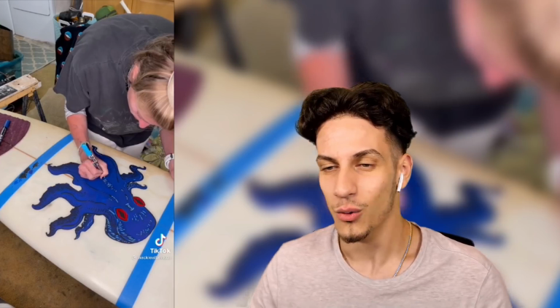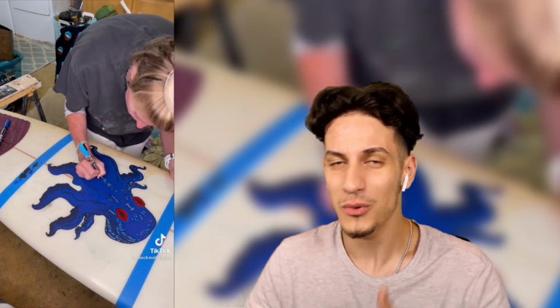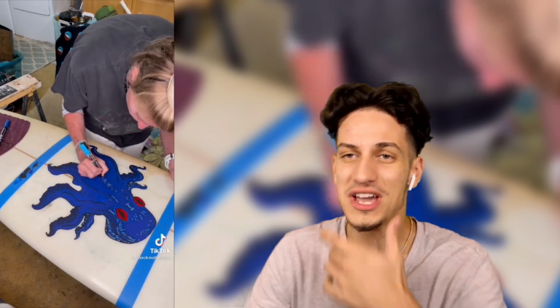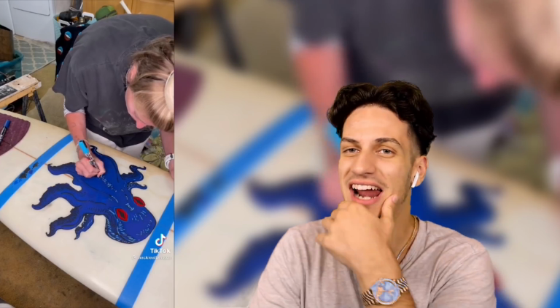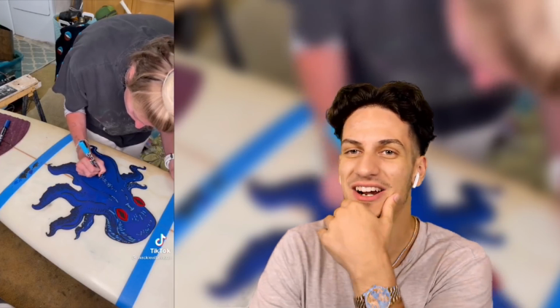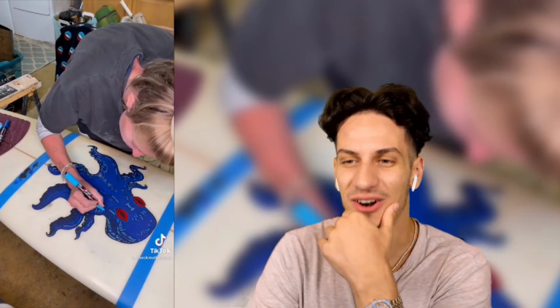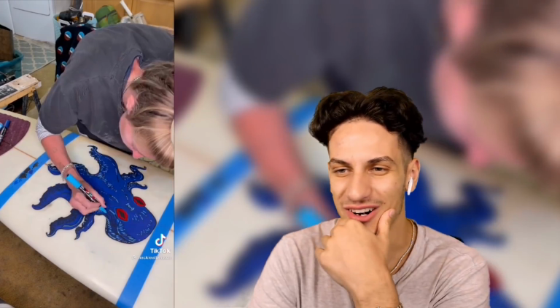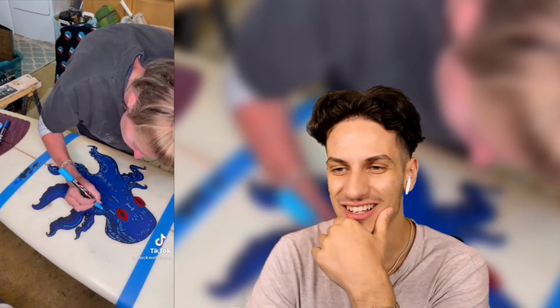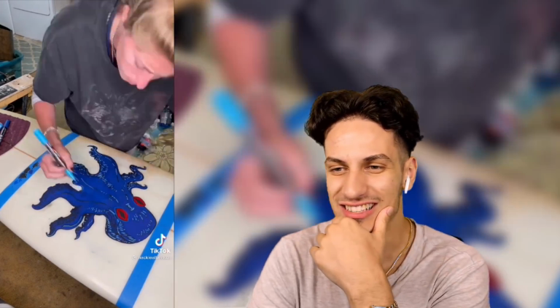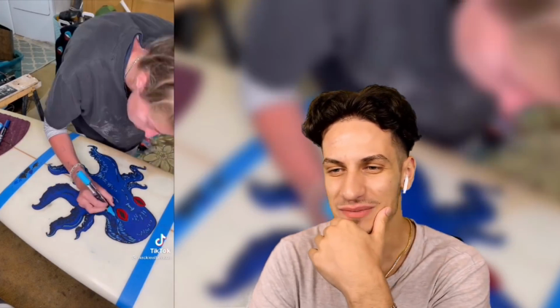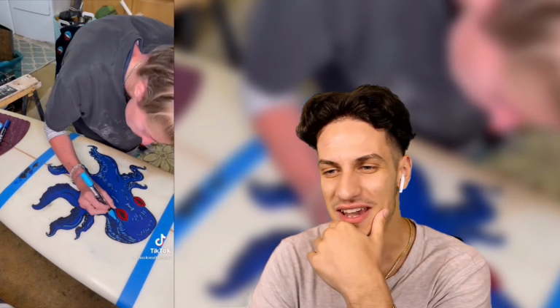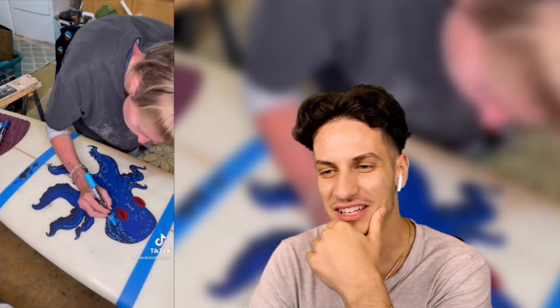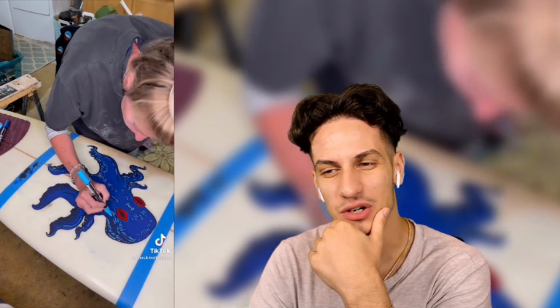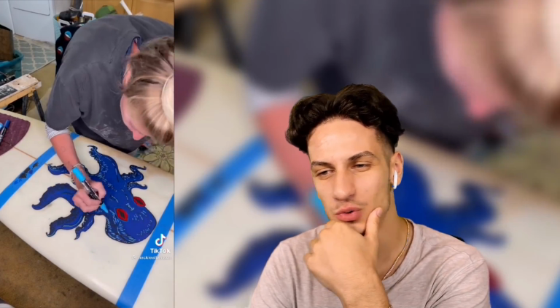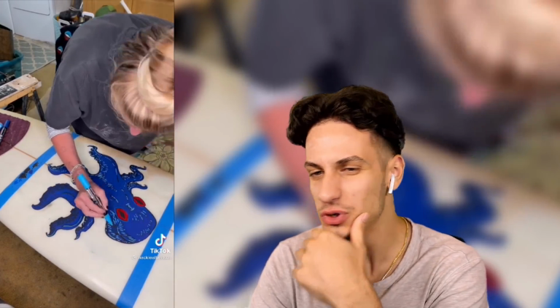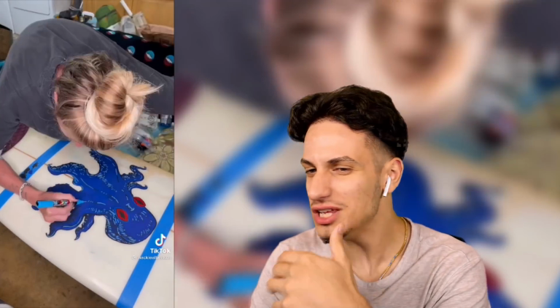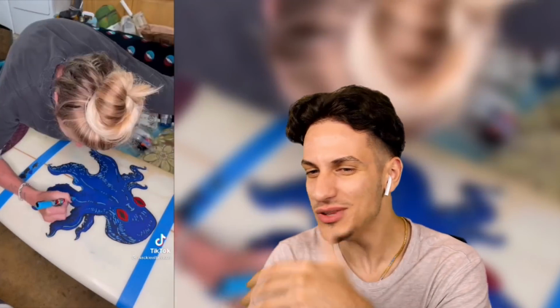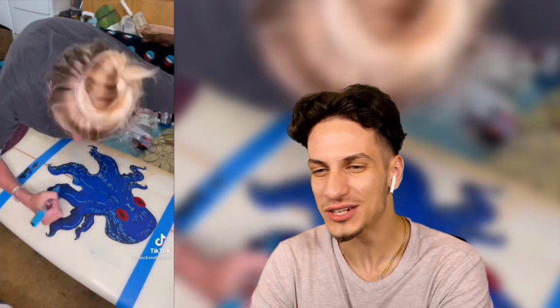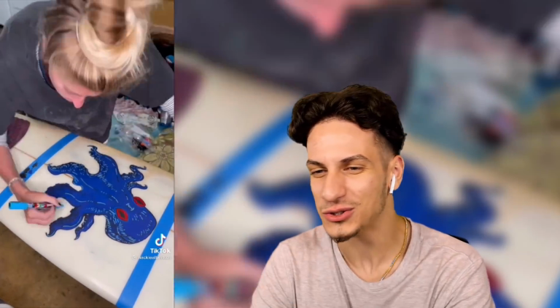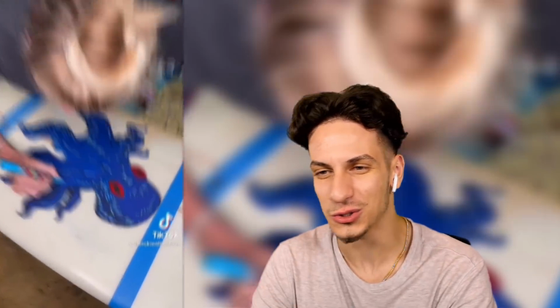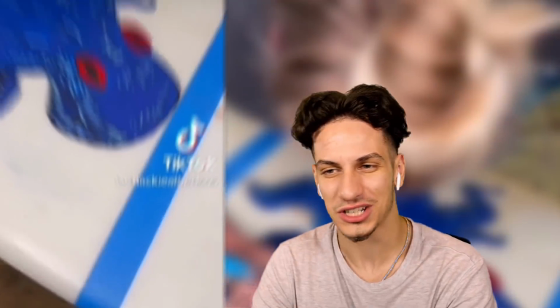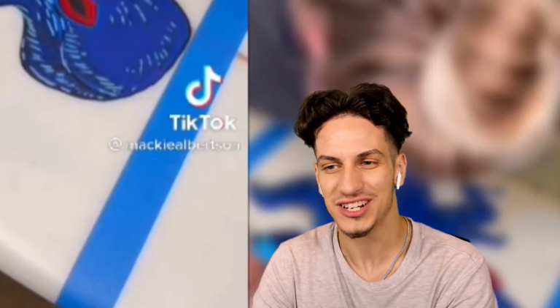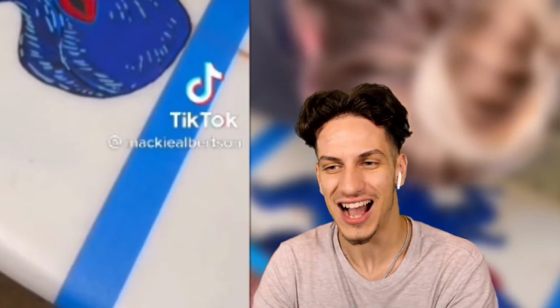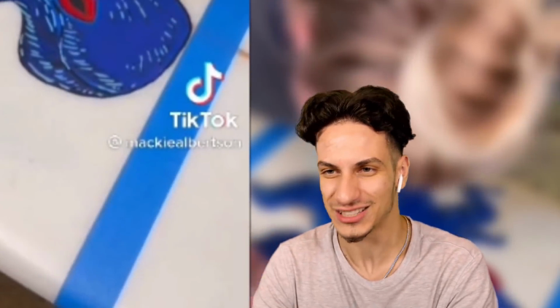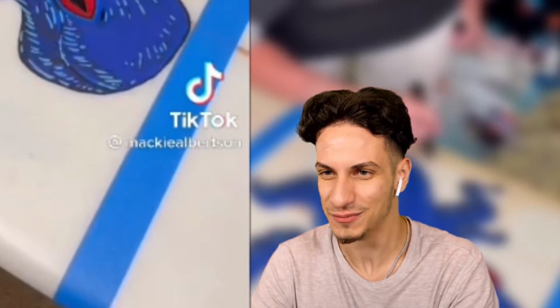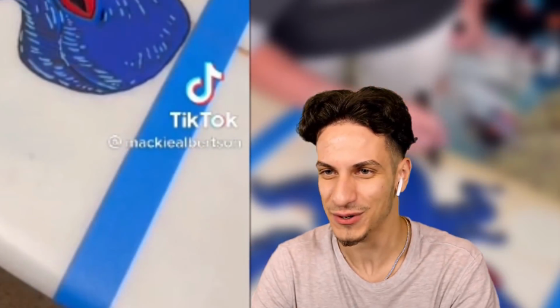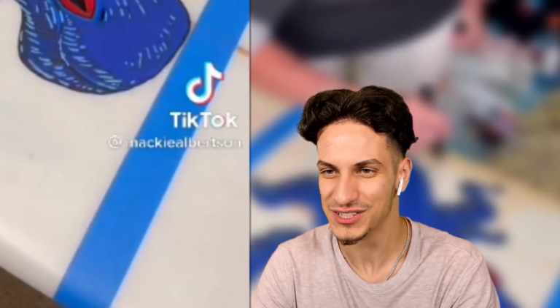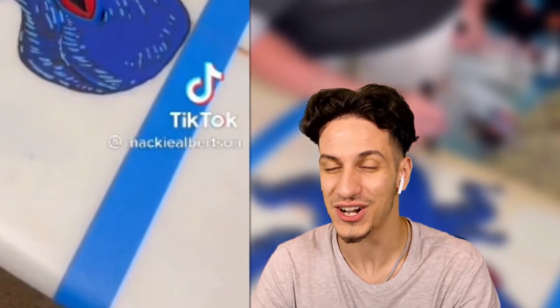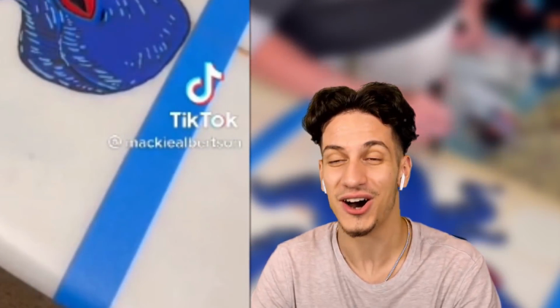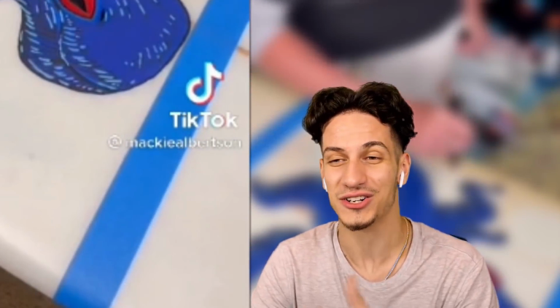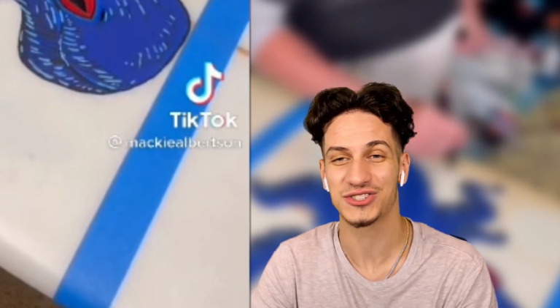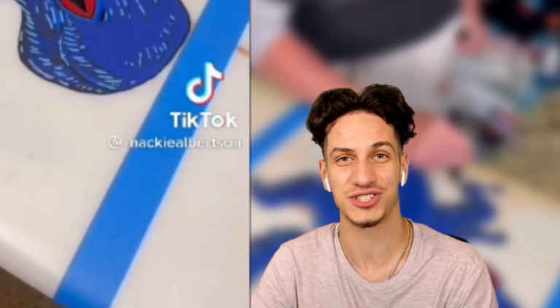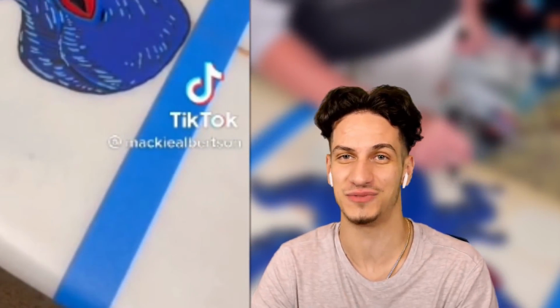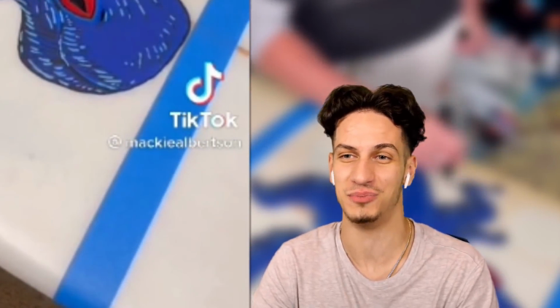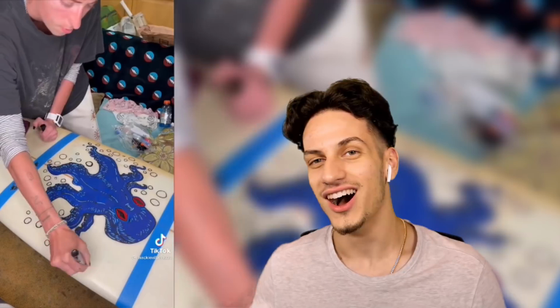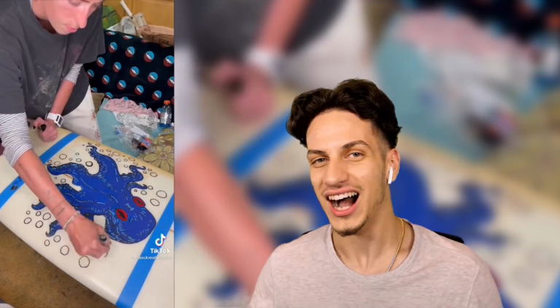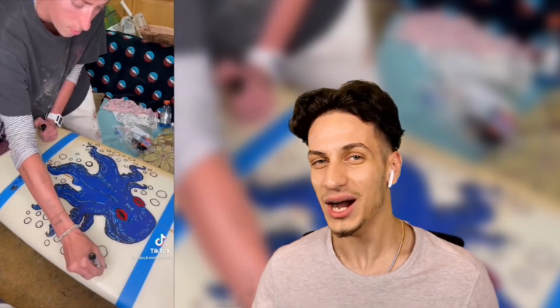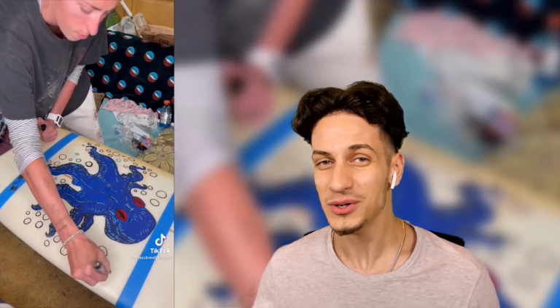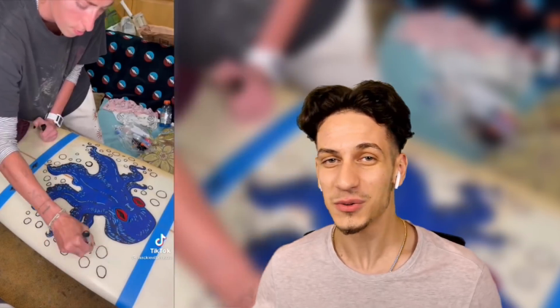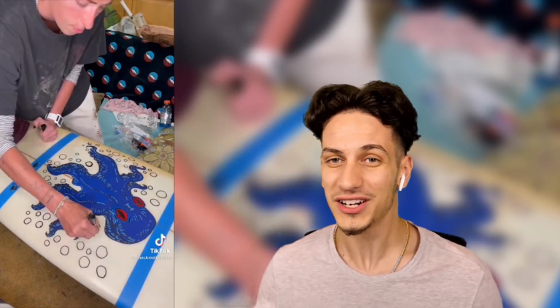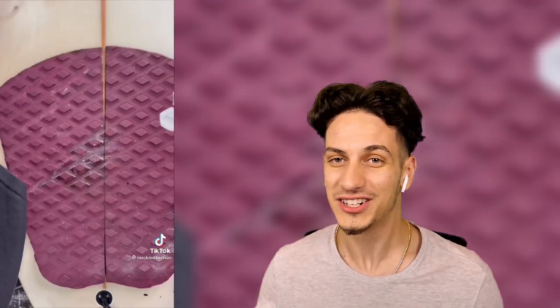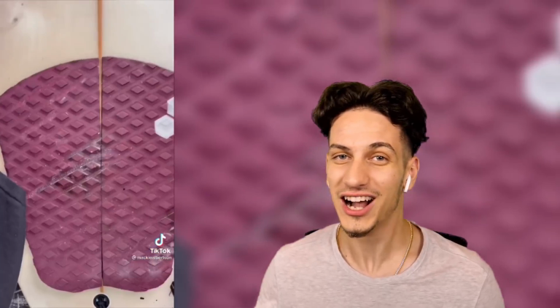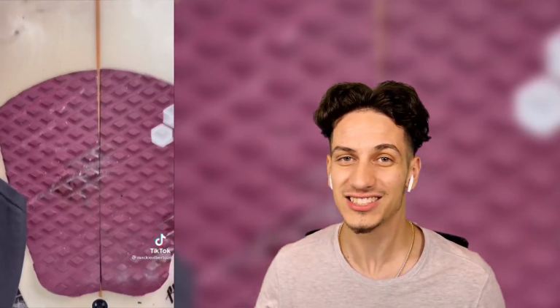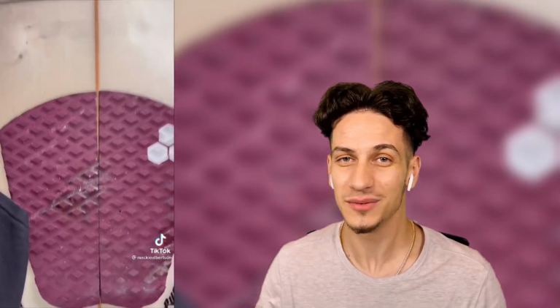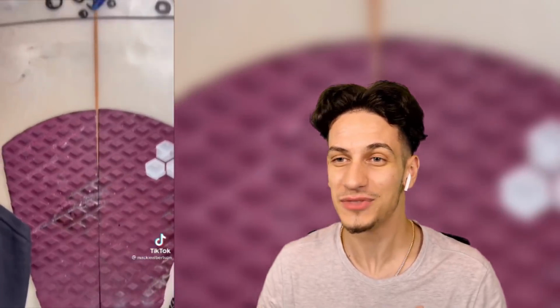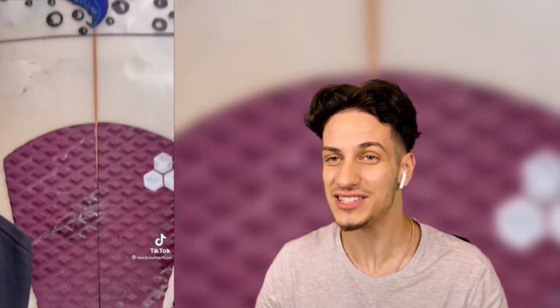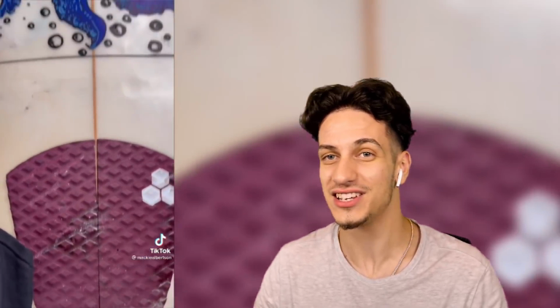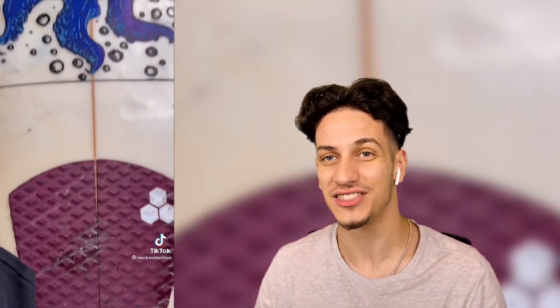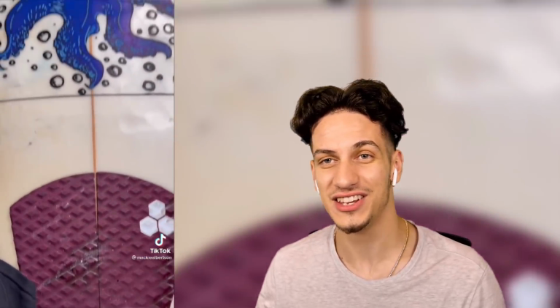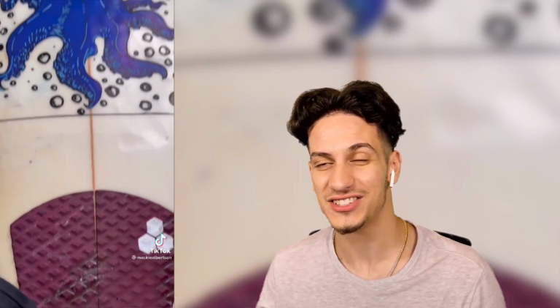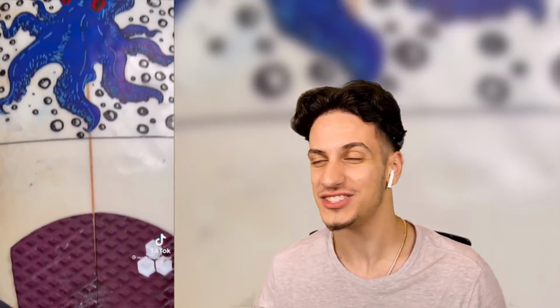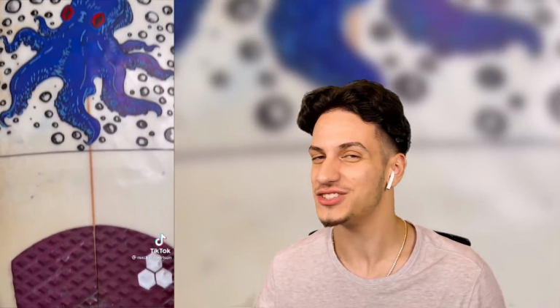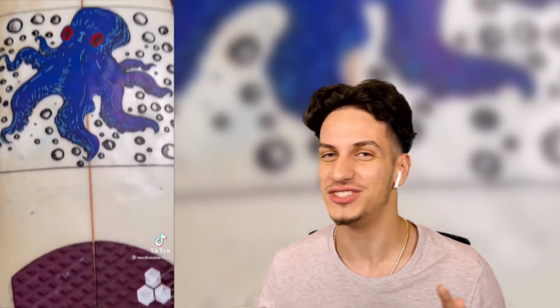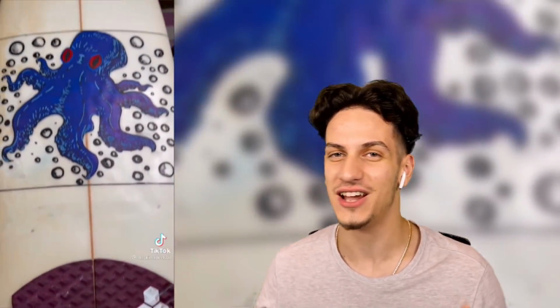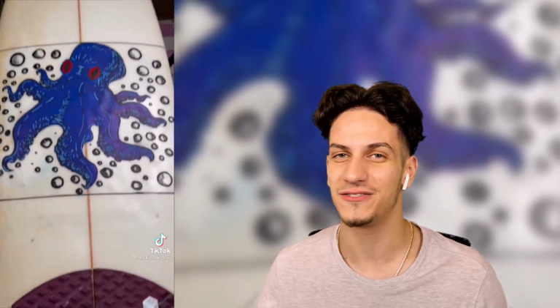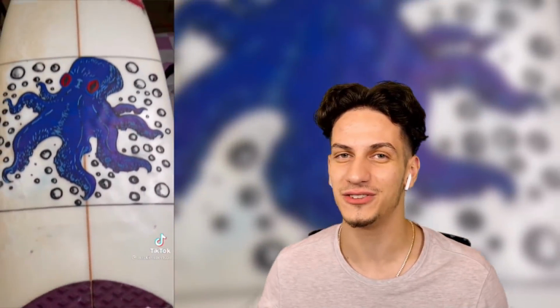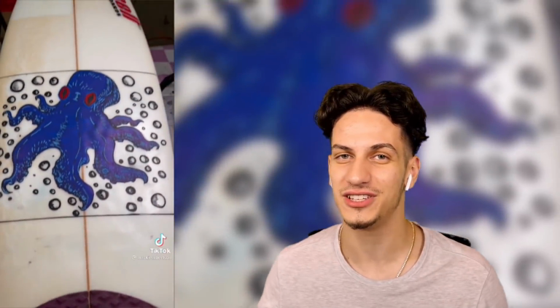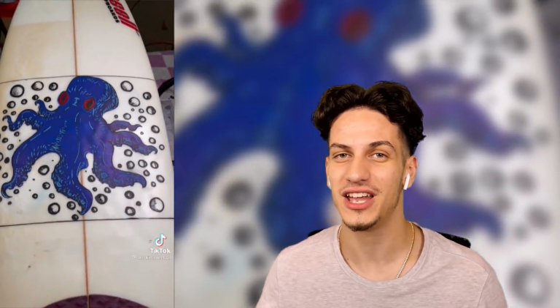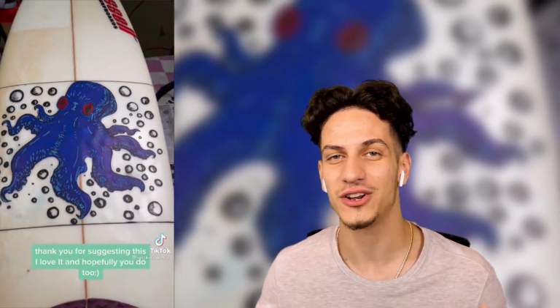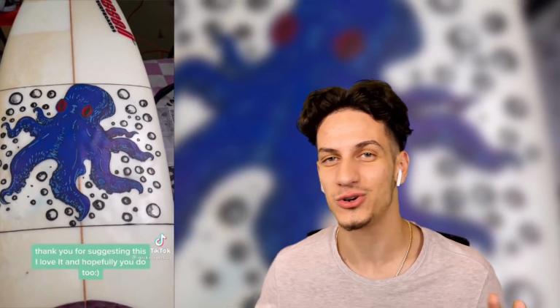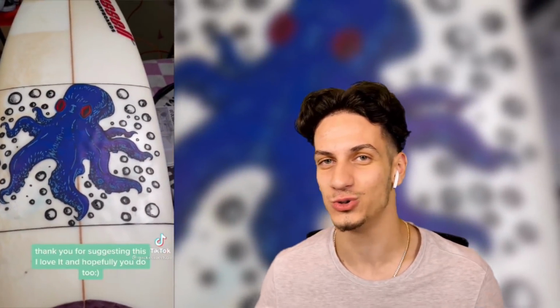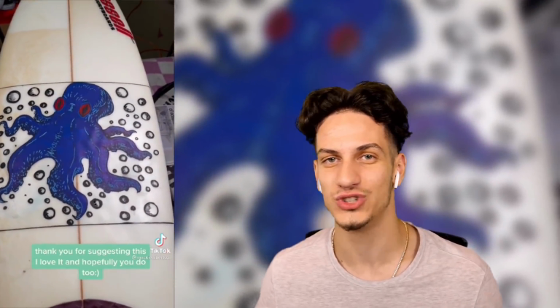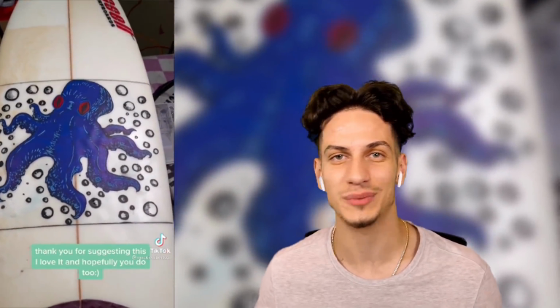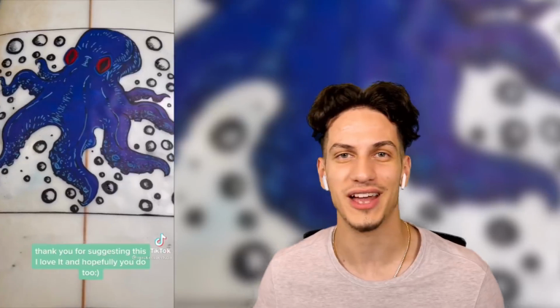We've got an artist making a really, really cool looking octopus on a surfboard. I always want to custom things like this, so definitely a cool job to have.